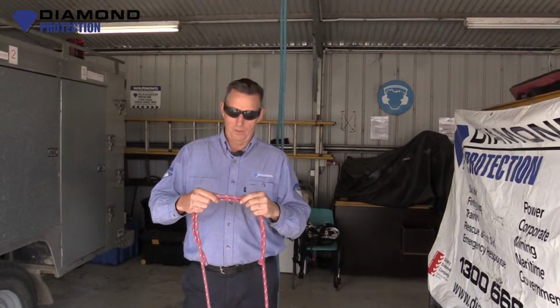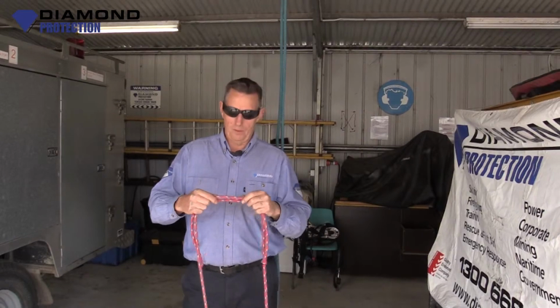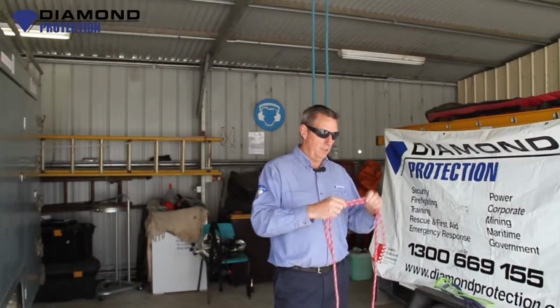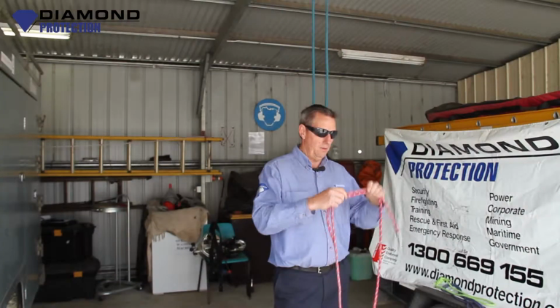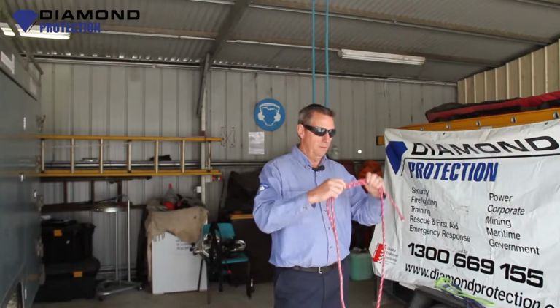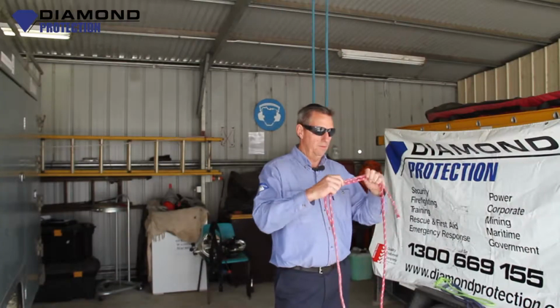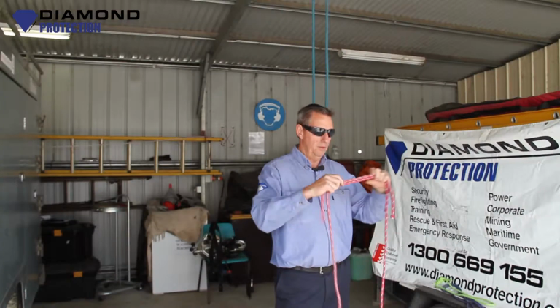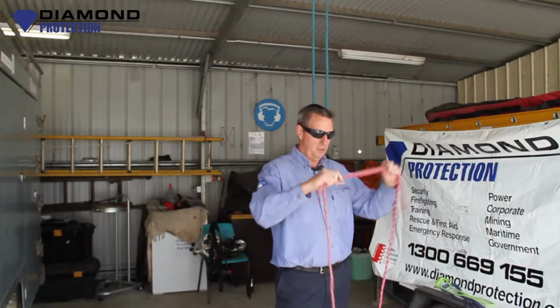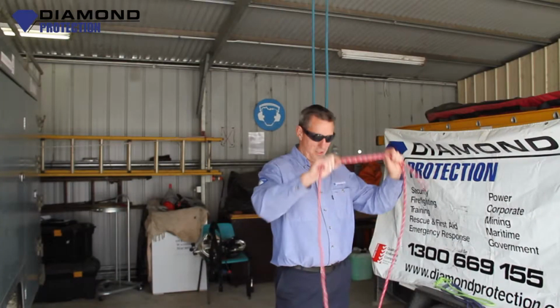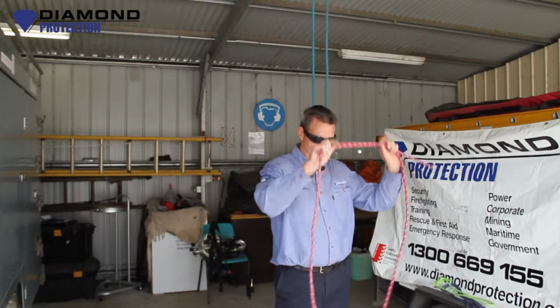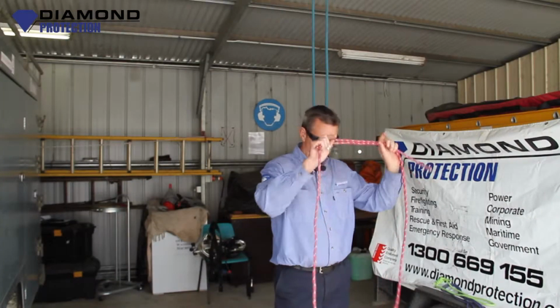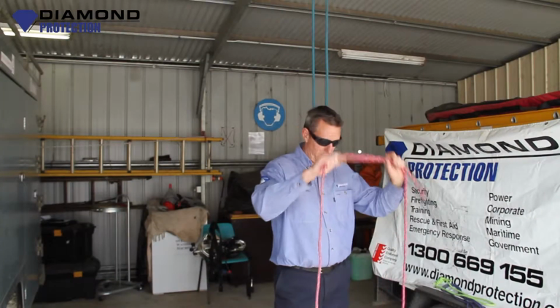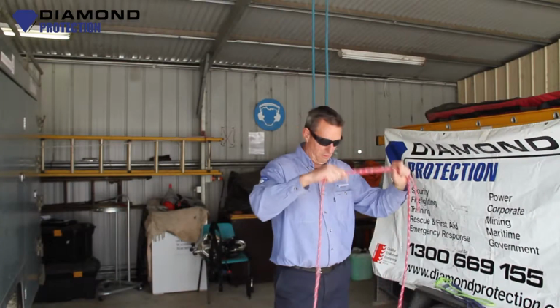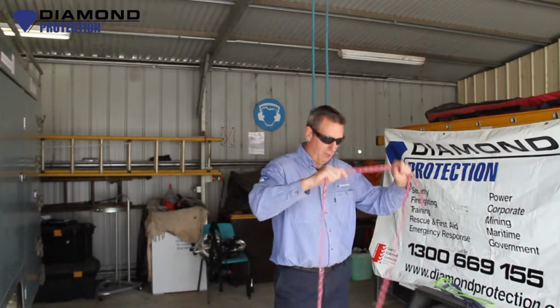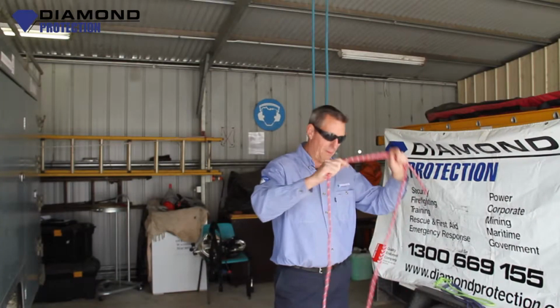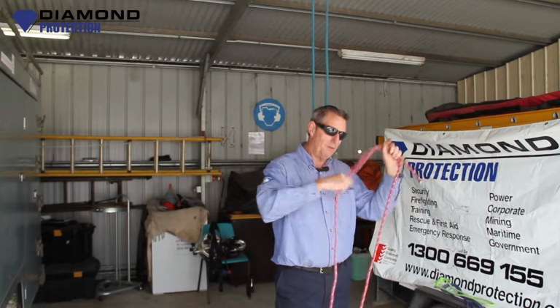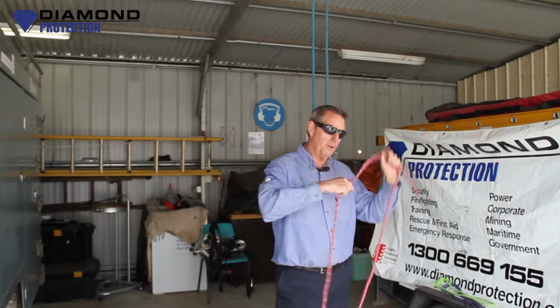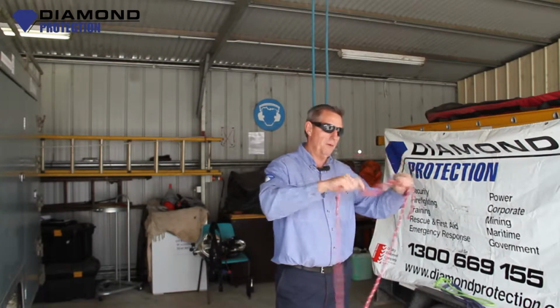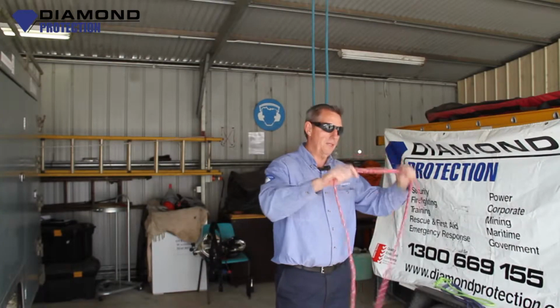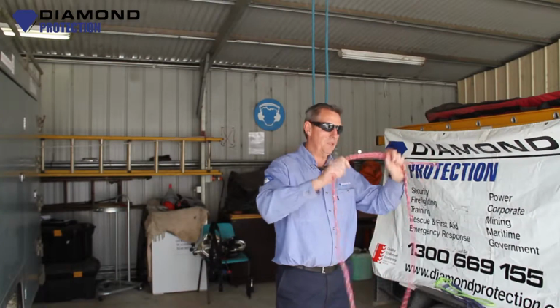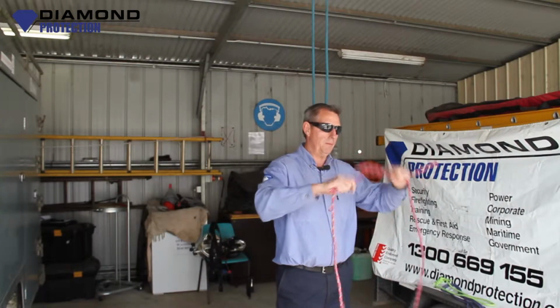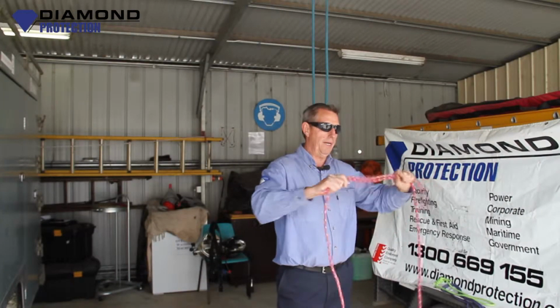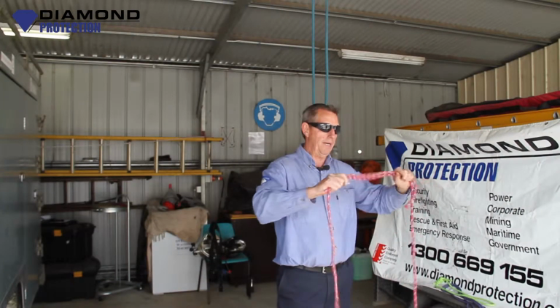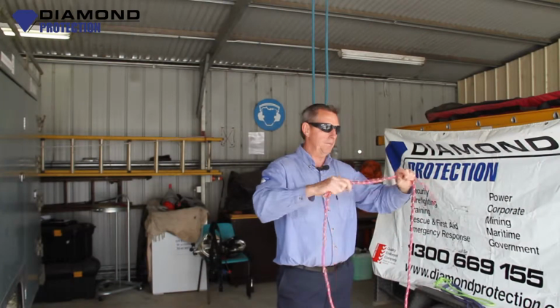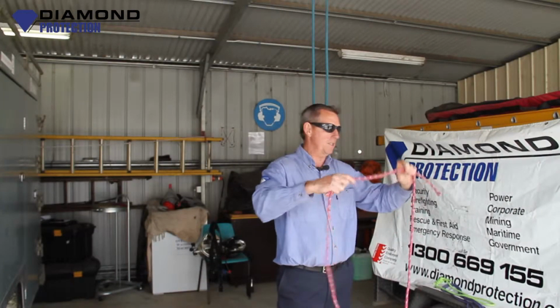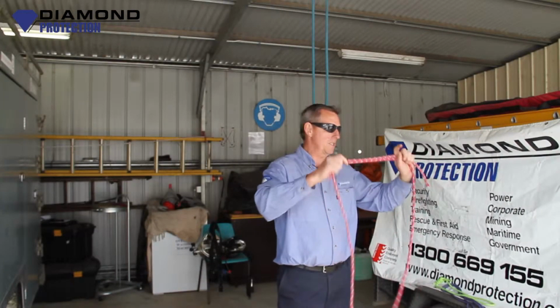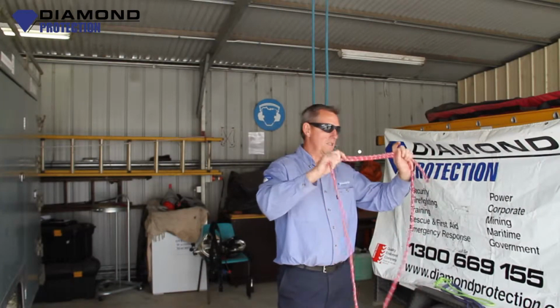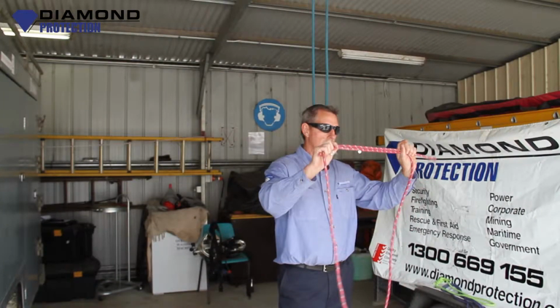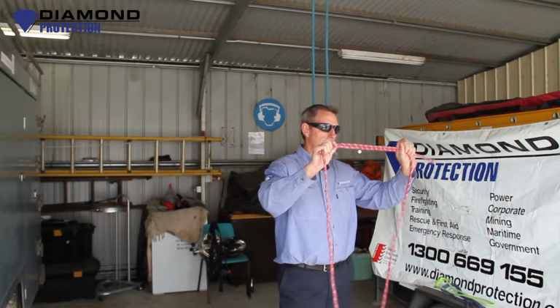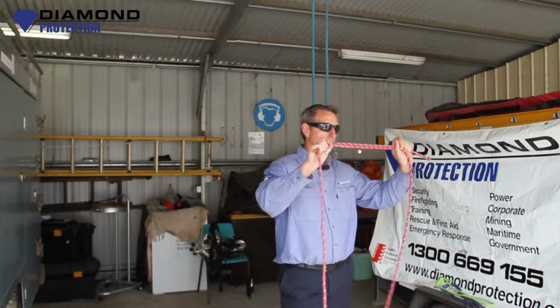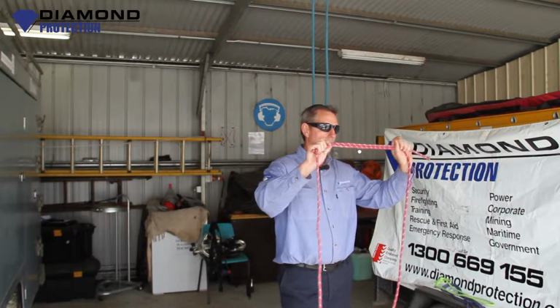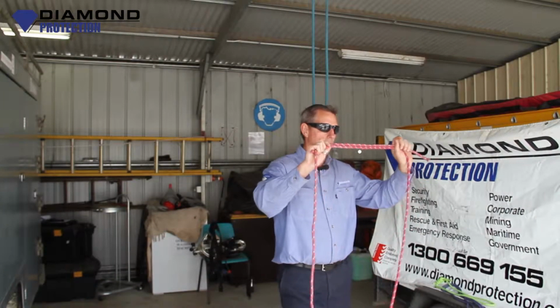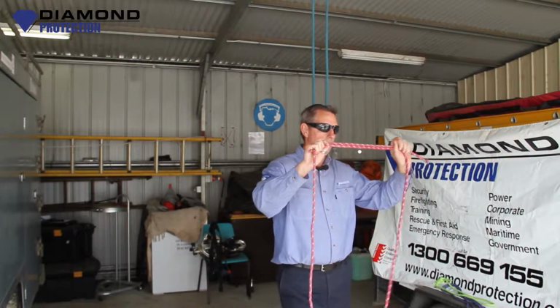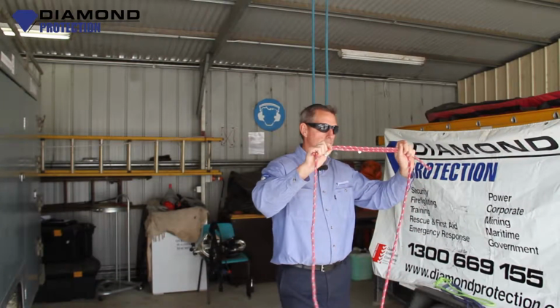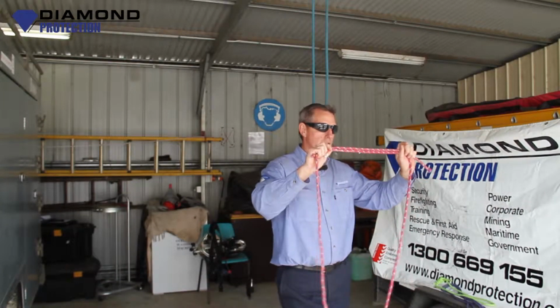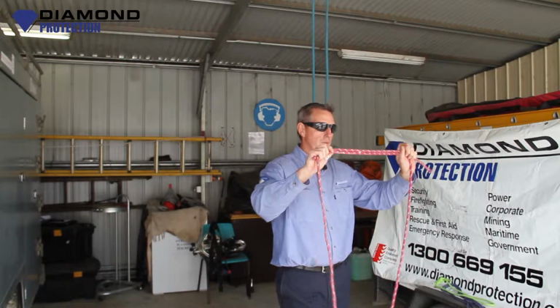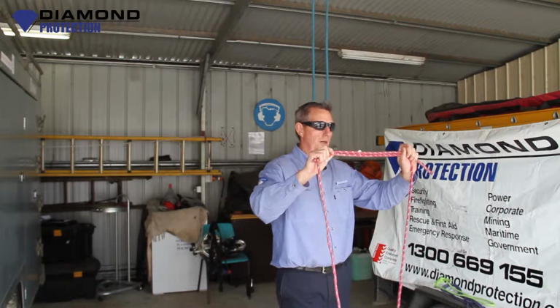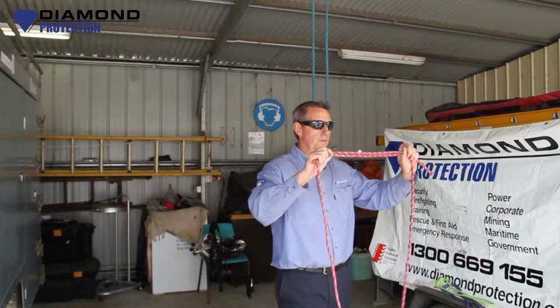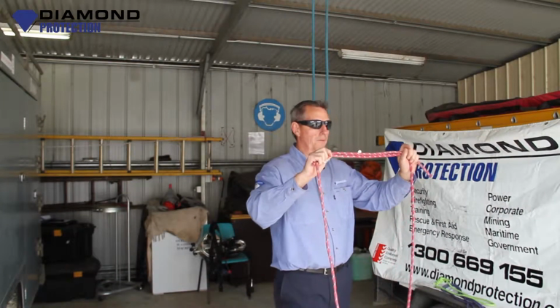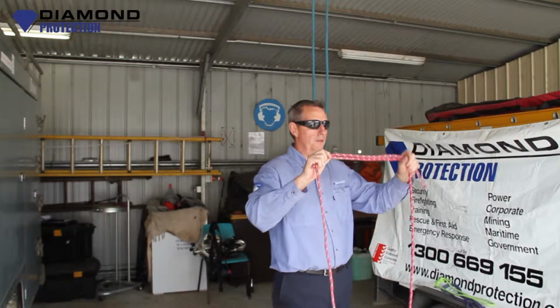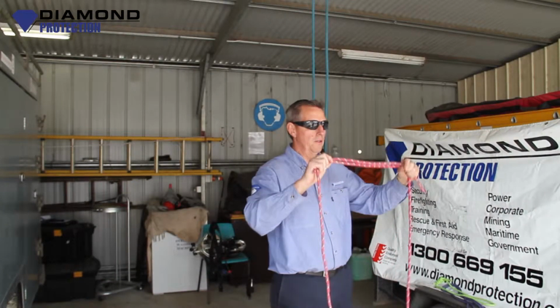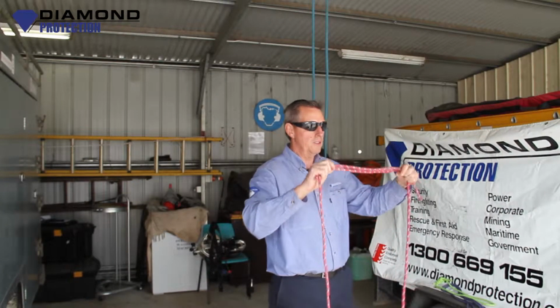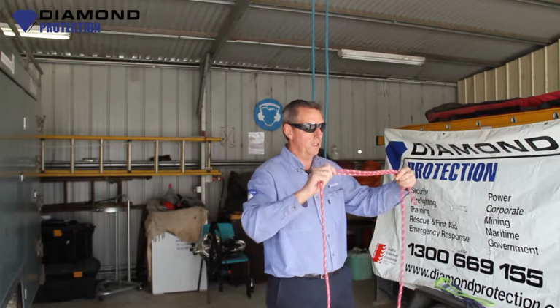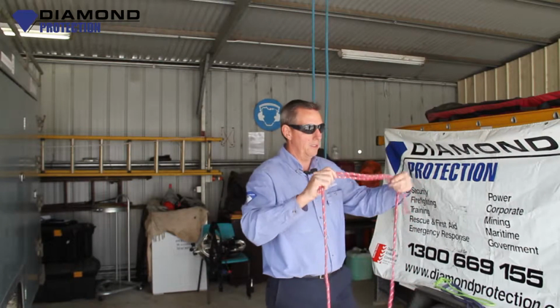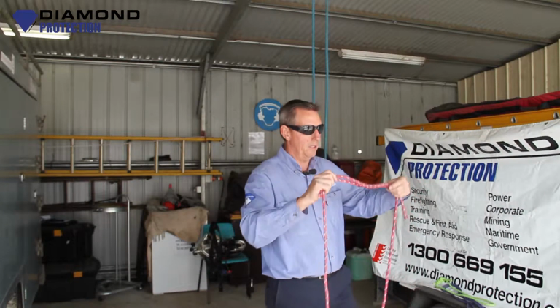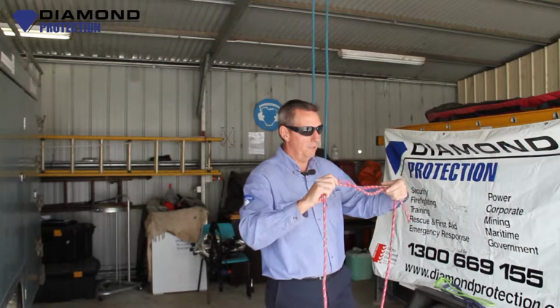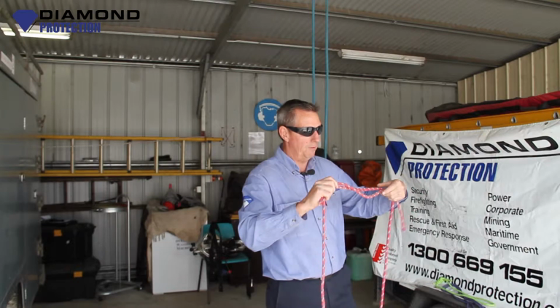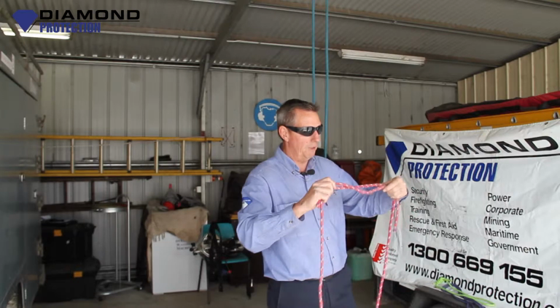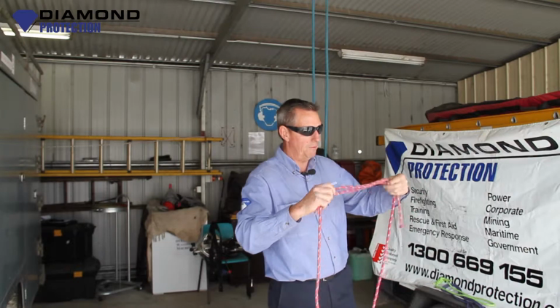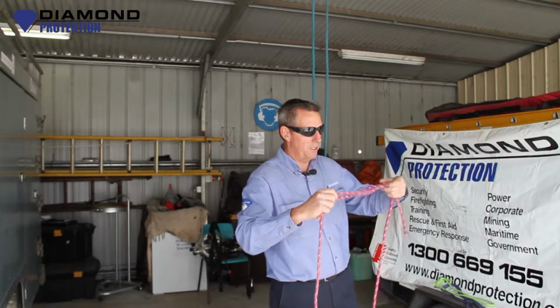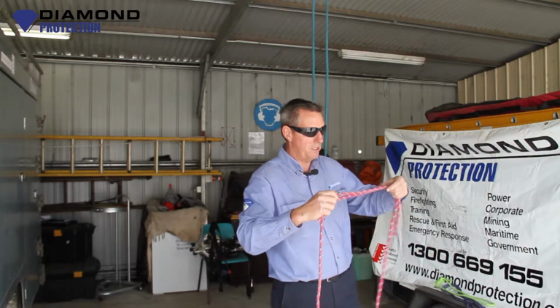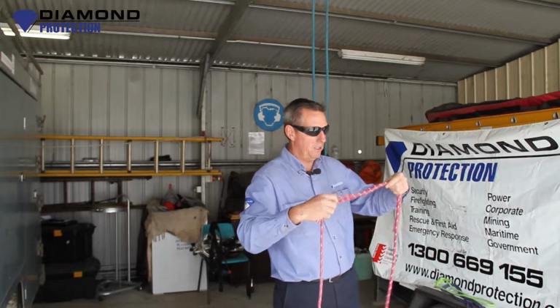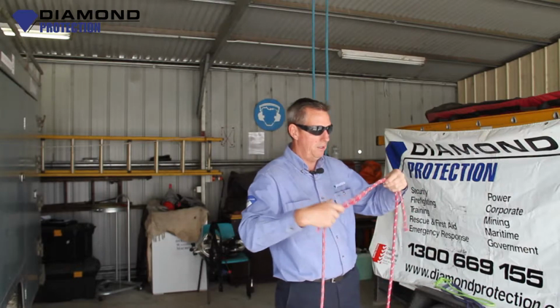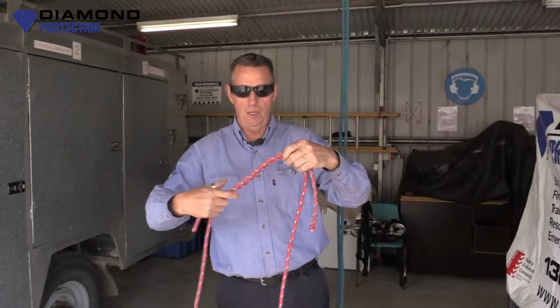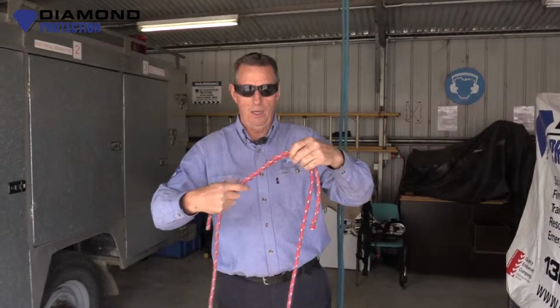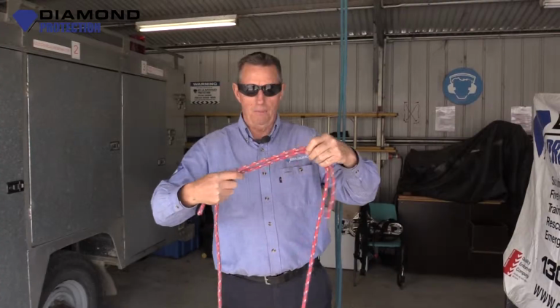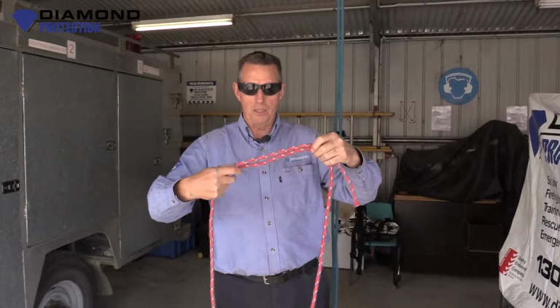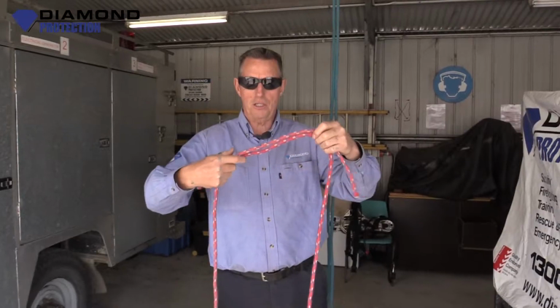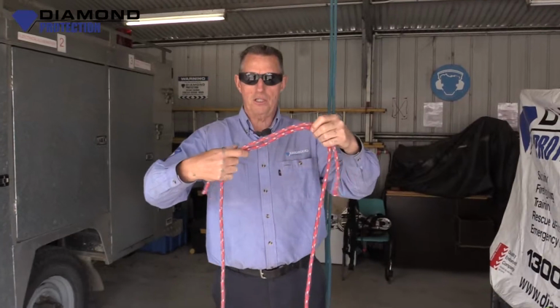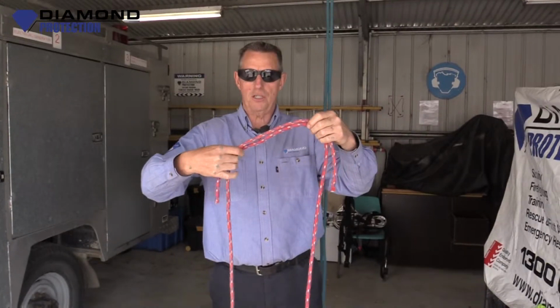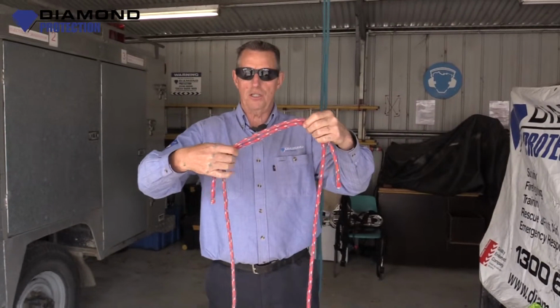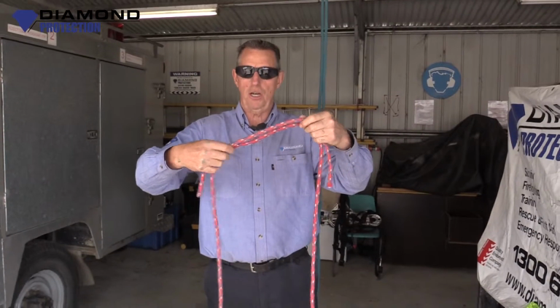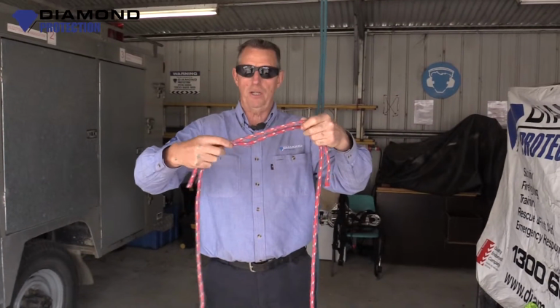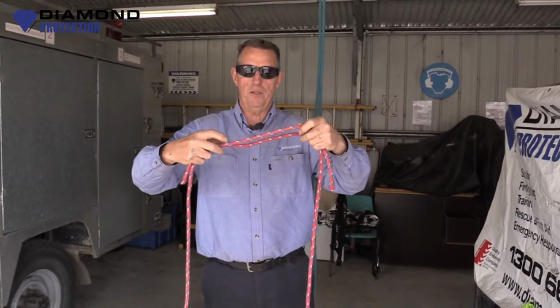So this is just a bit of rope. I've got a prusik made up. This is not official rope for using in rope rescue — it's just to show you.